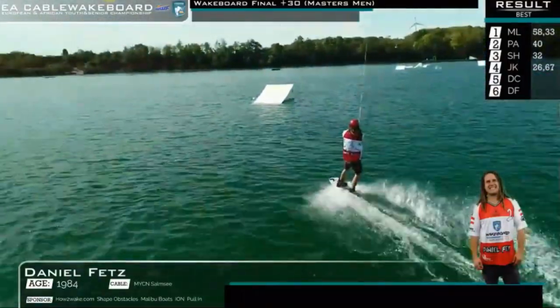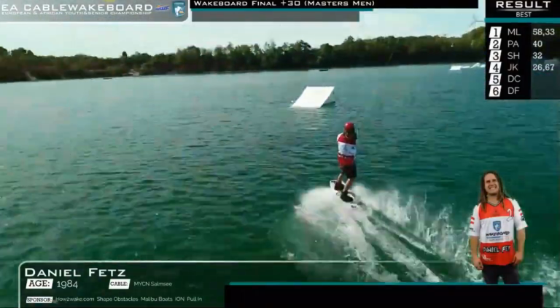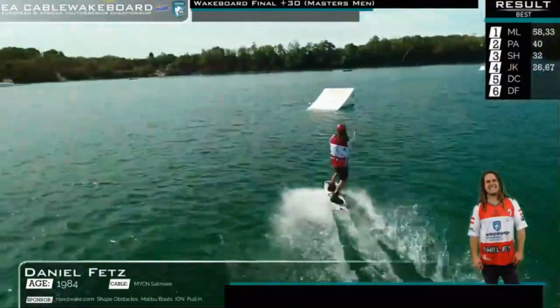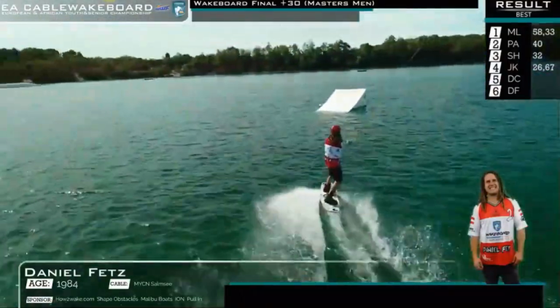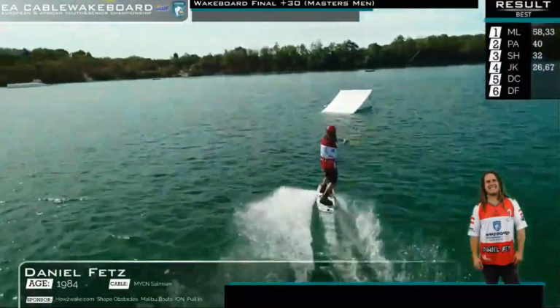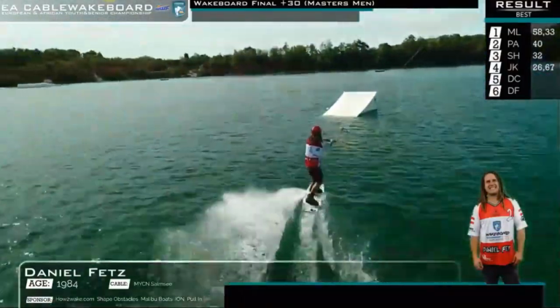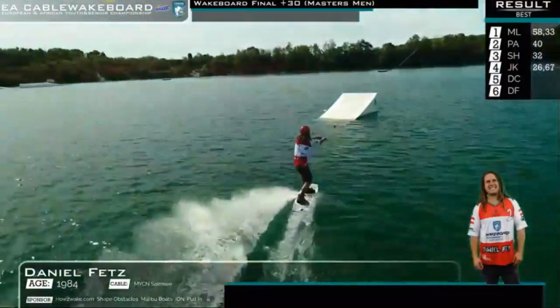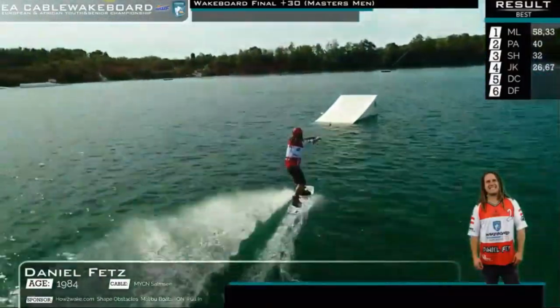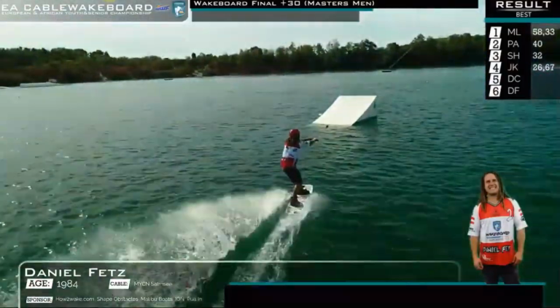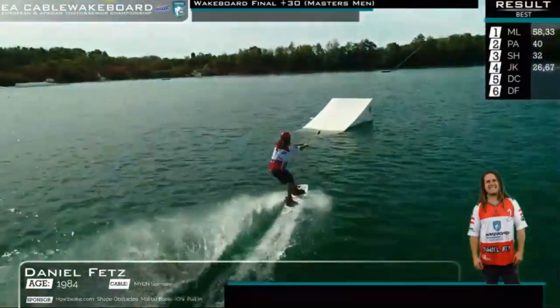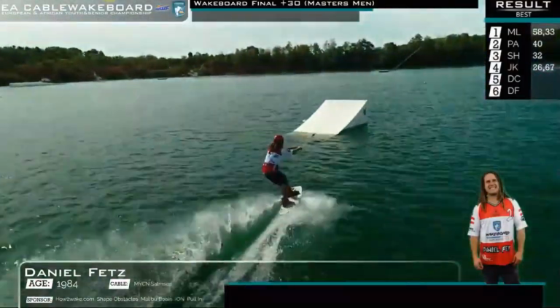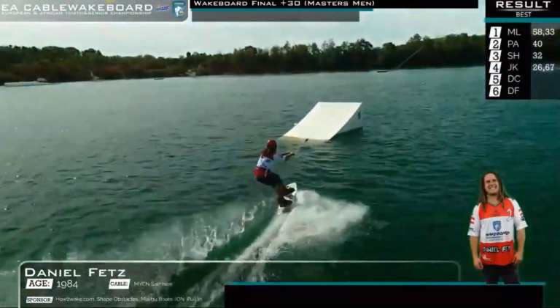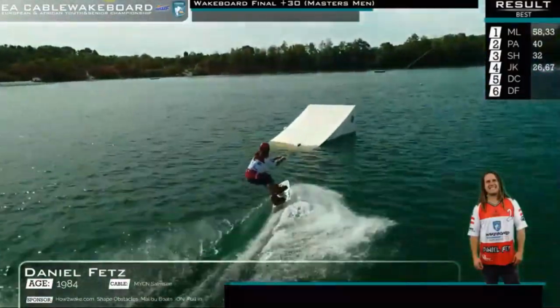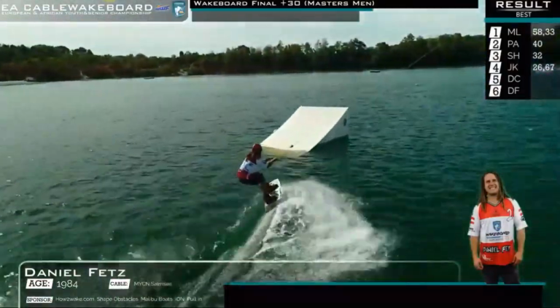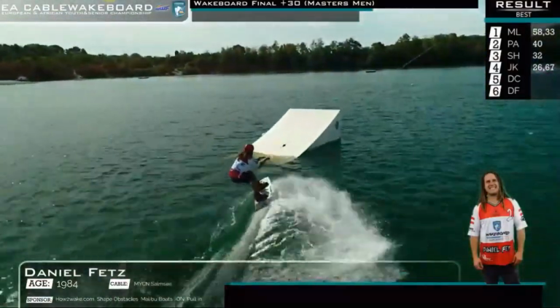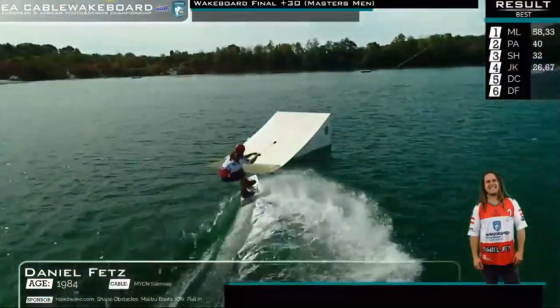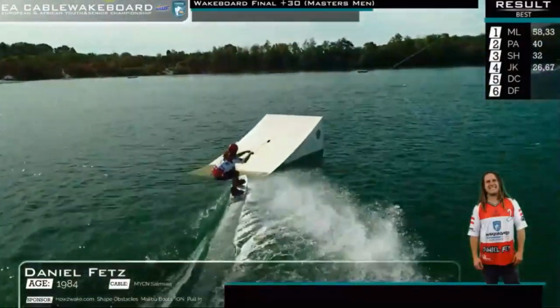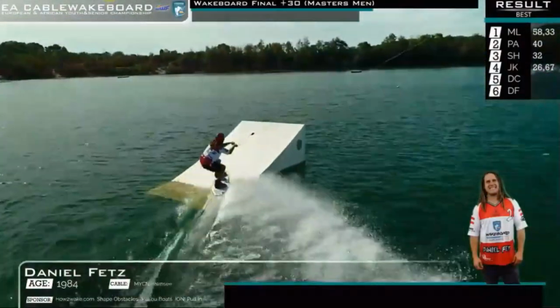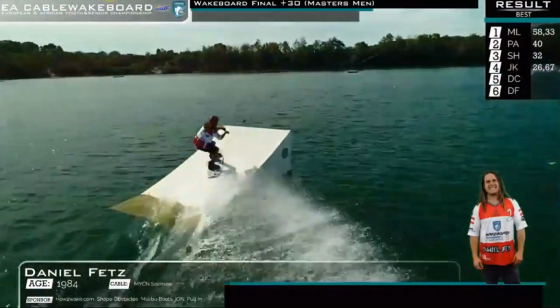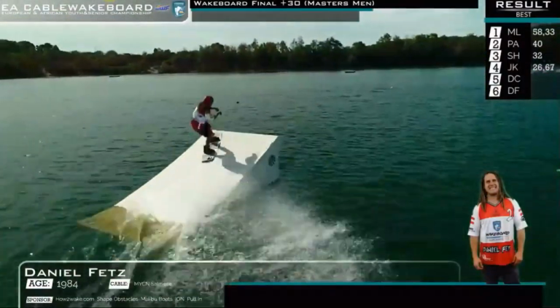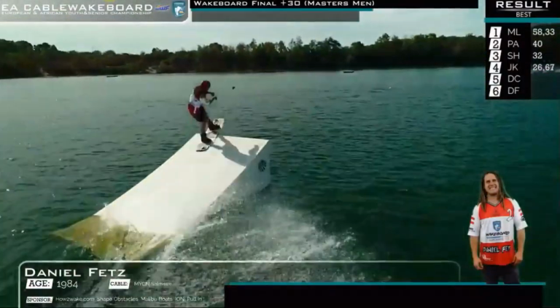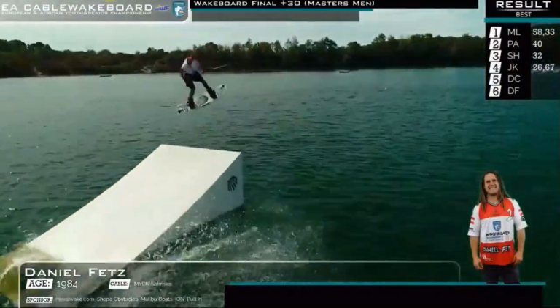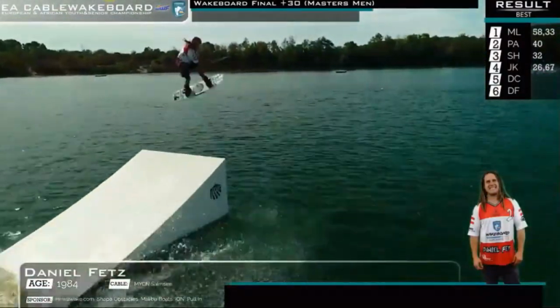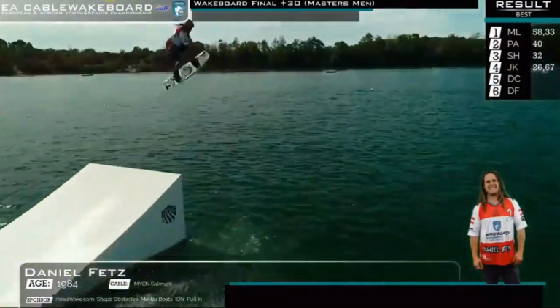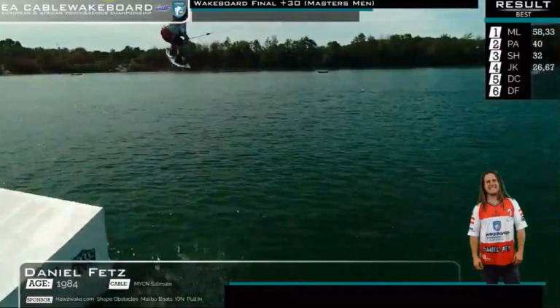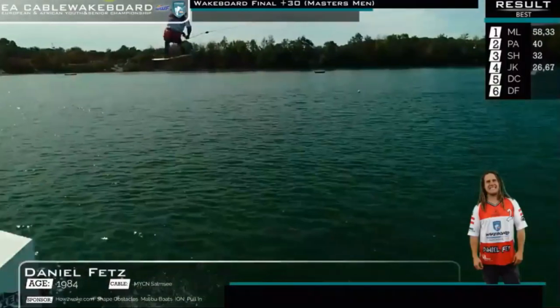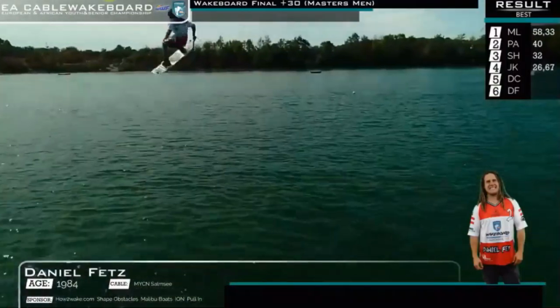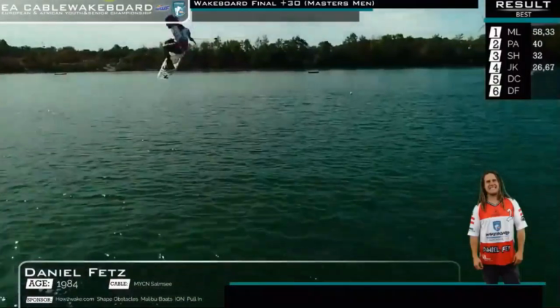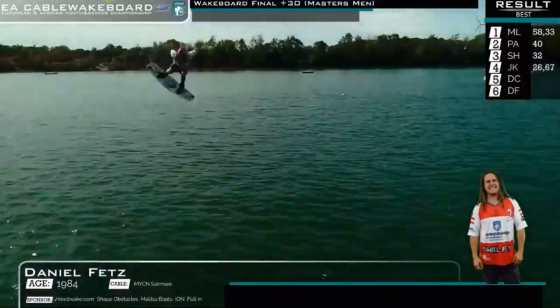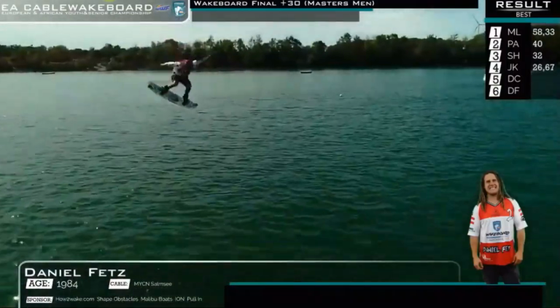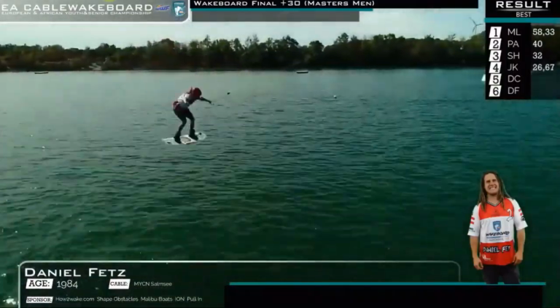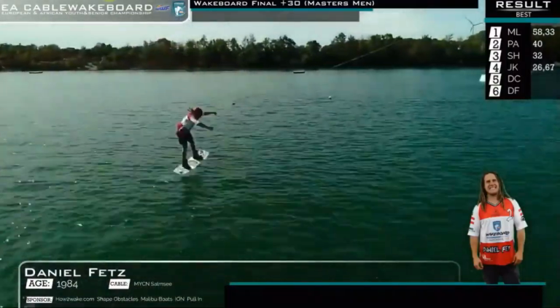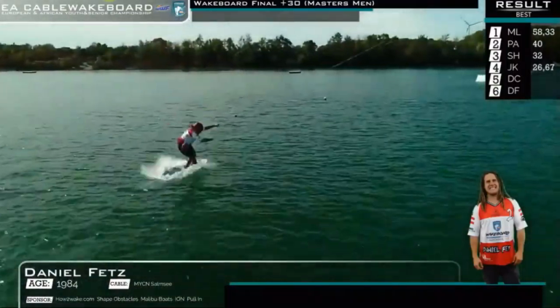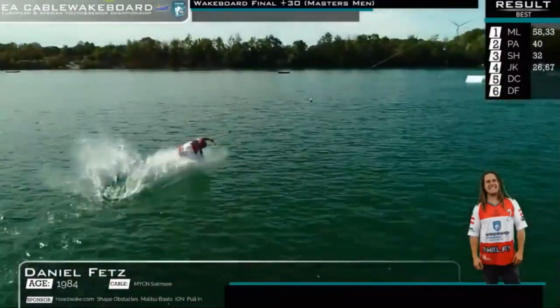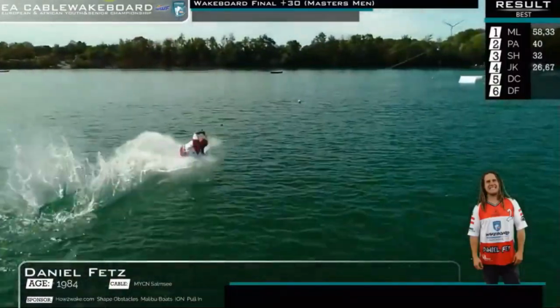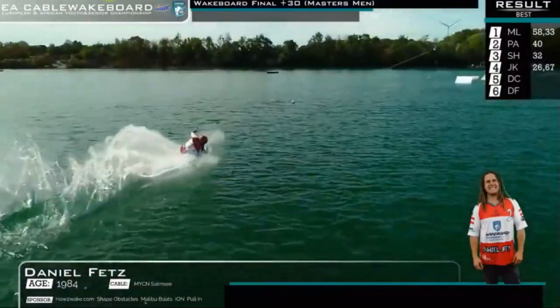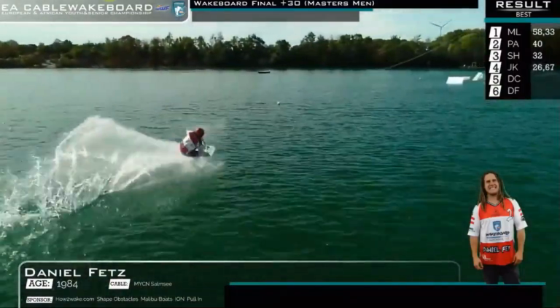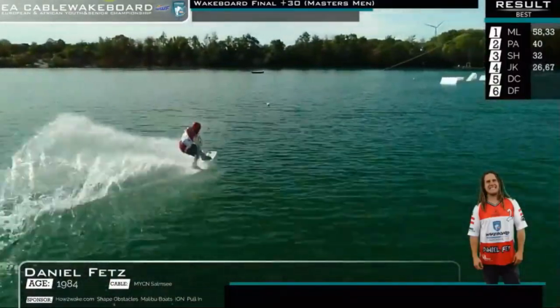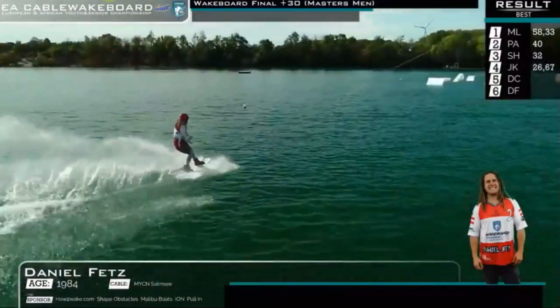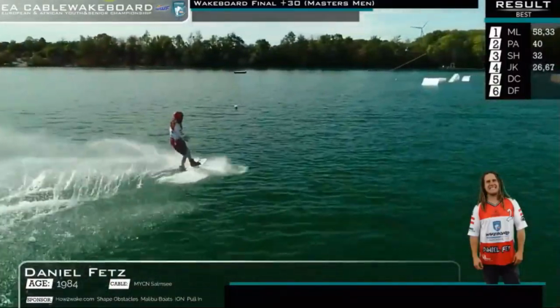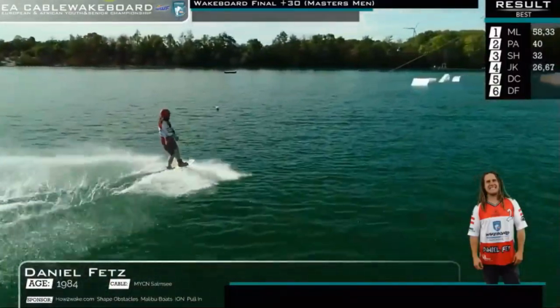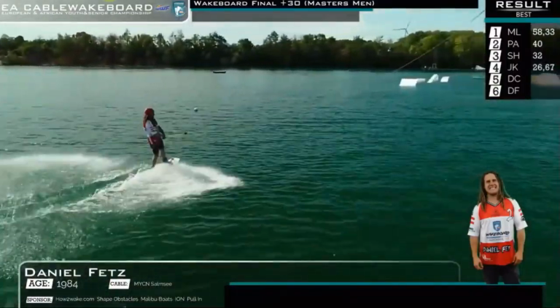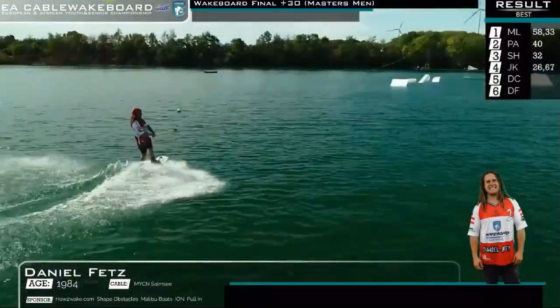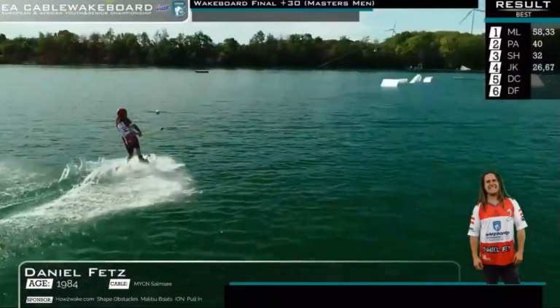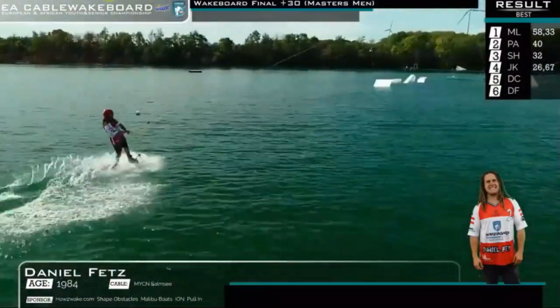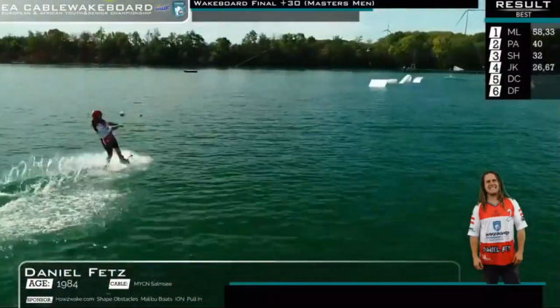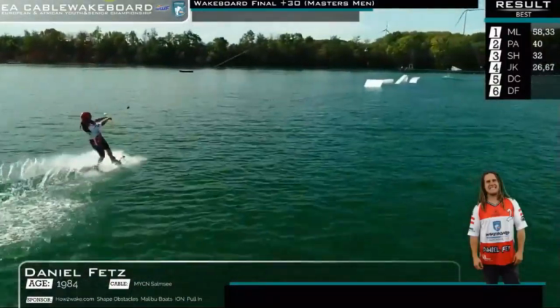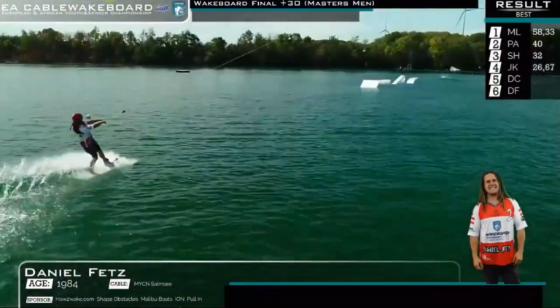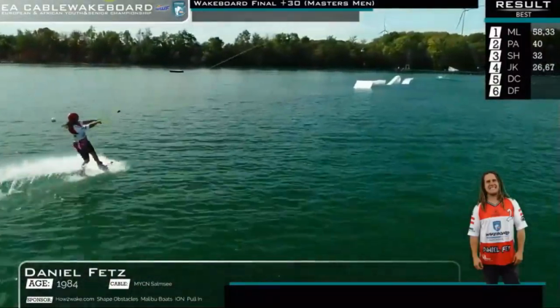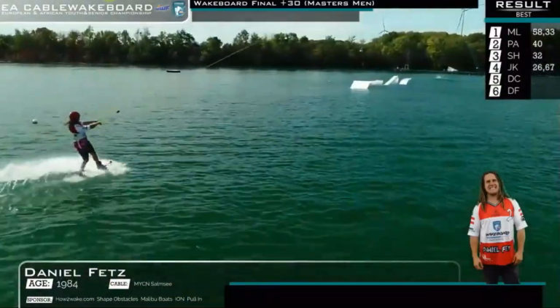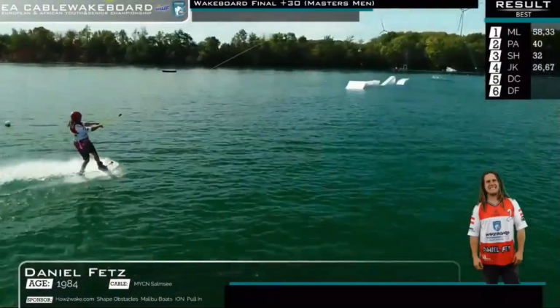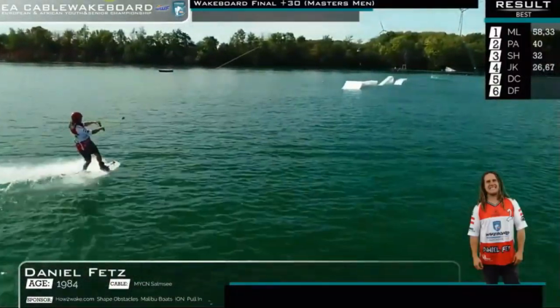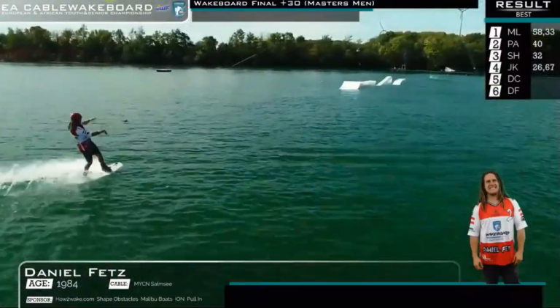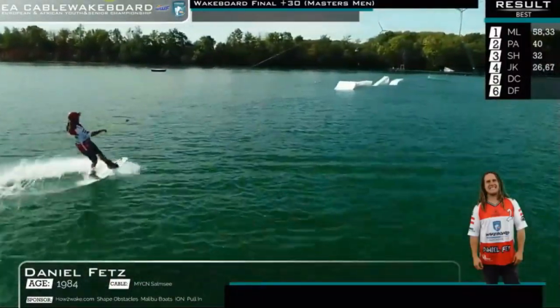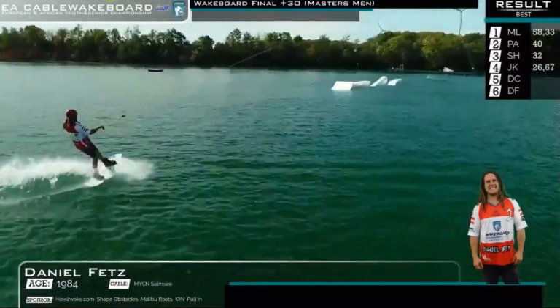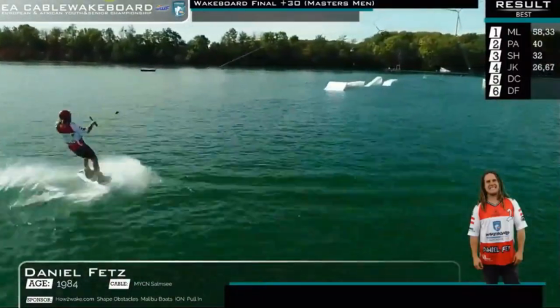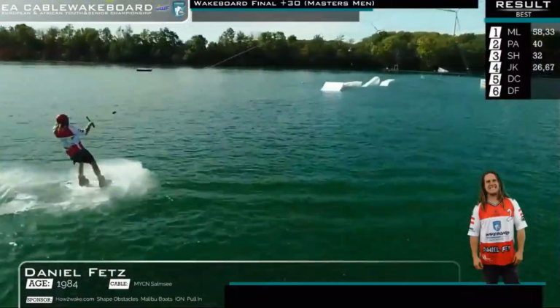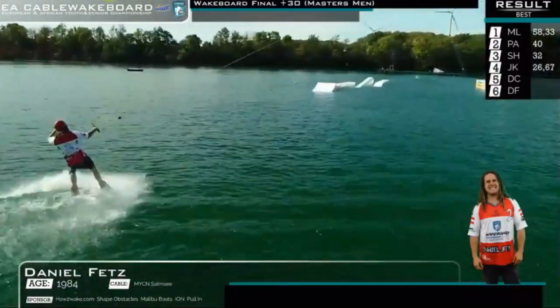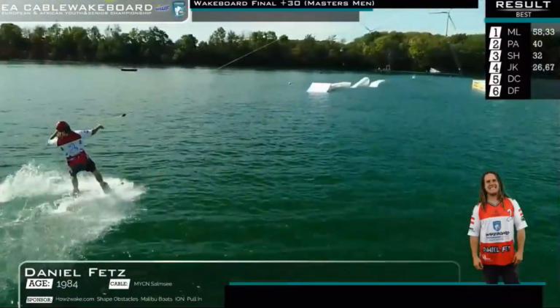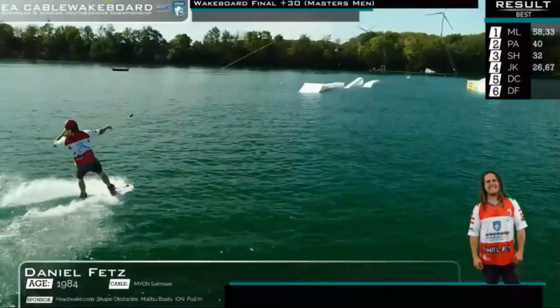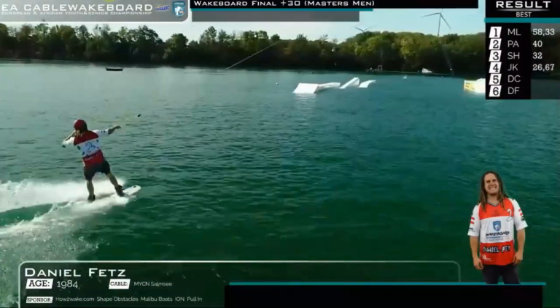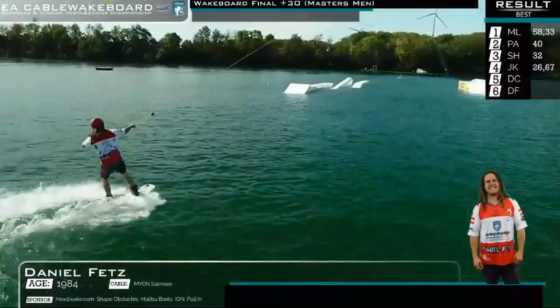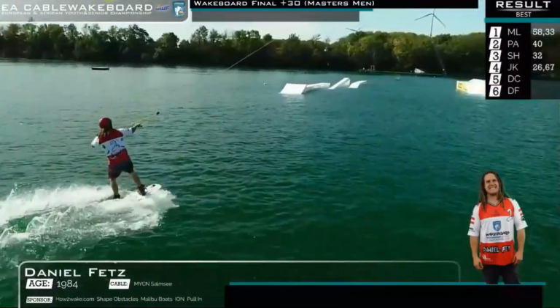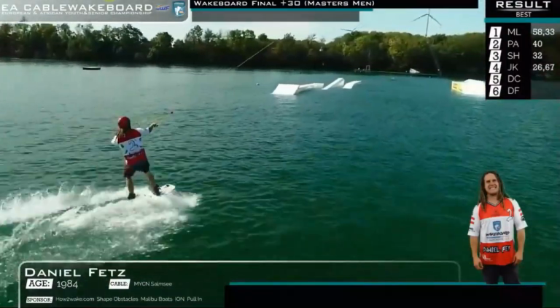Back on his heels, left foot forward, setting himself up — oh my god! That was sick, the backside shifty, frontside 360.